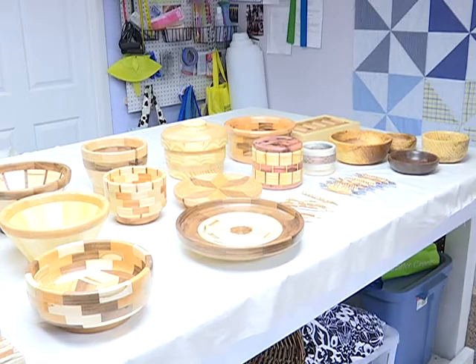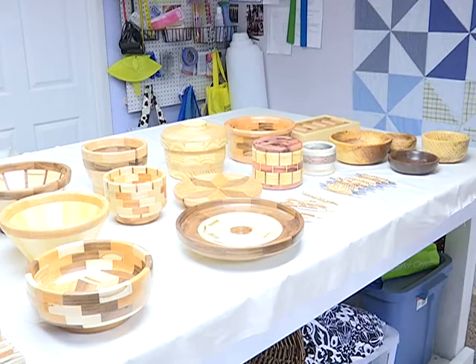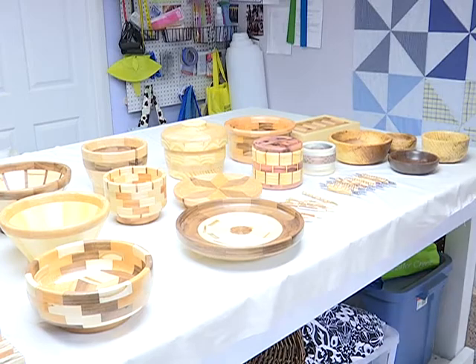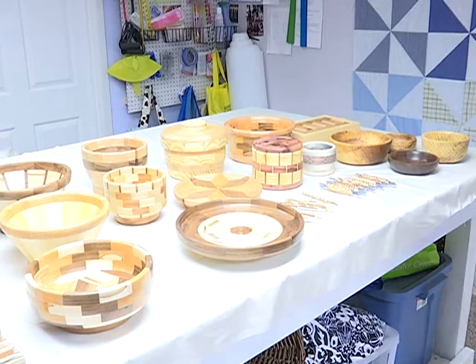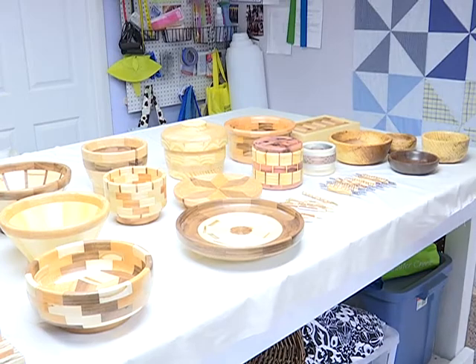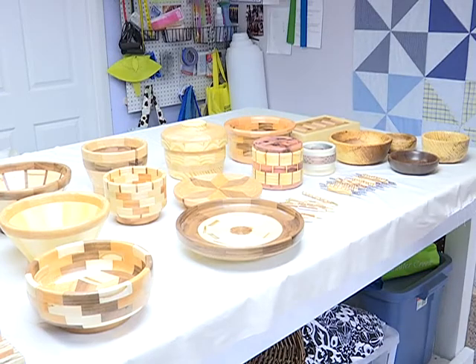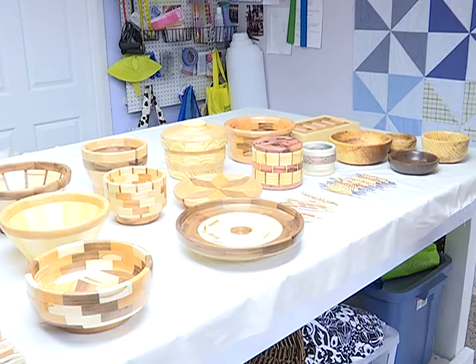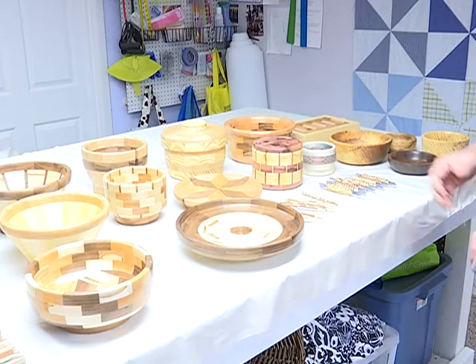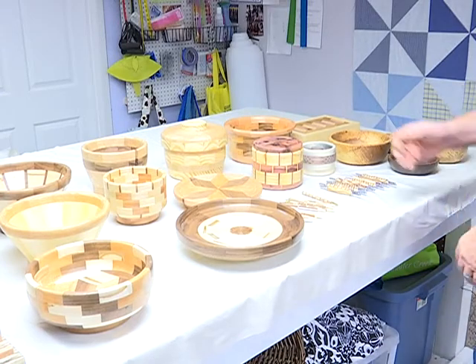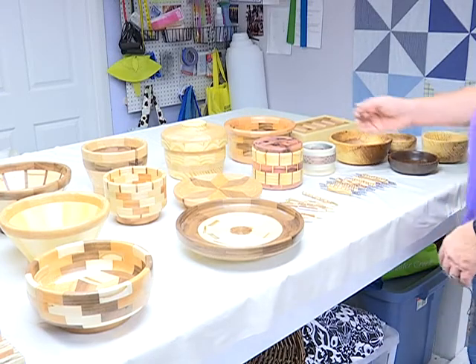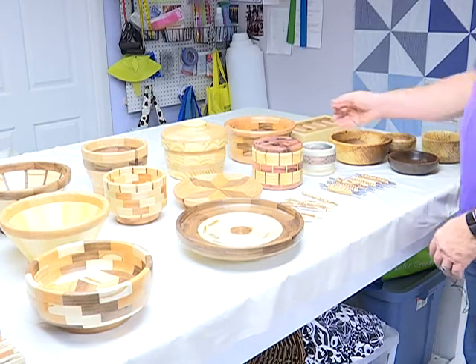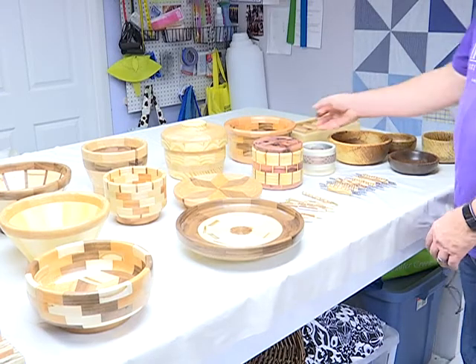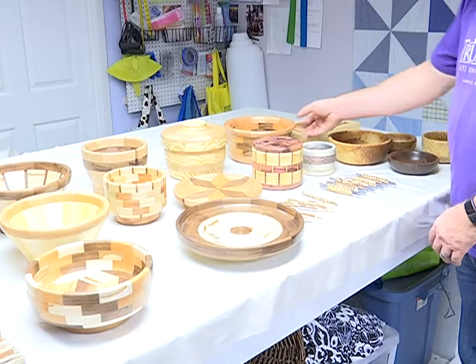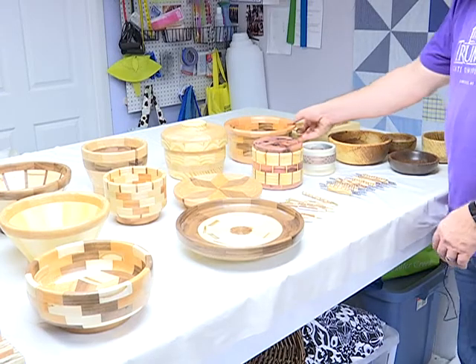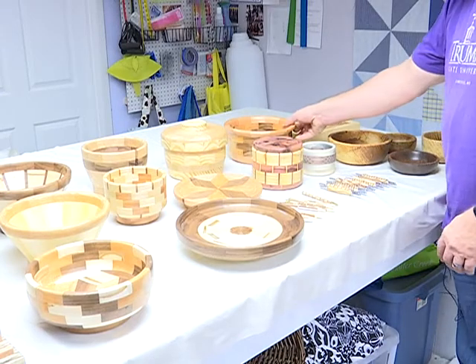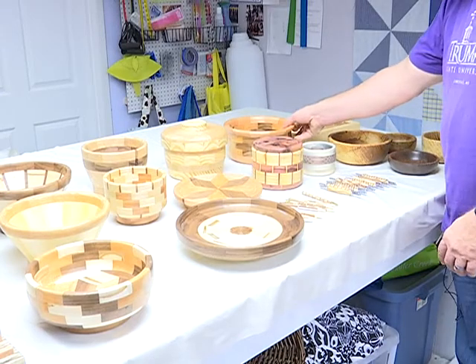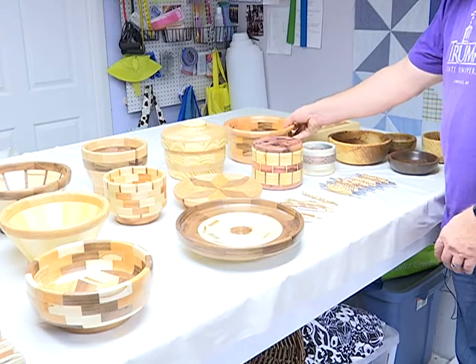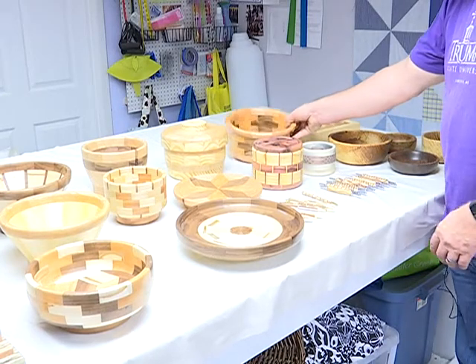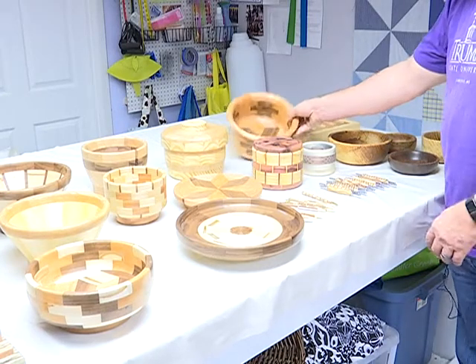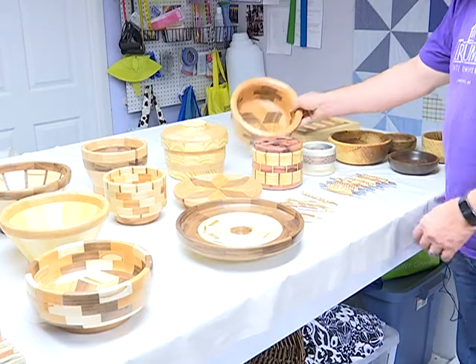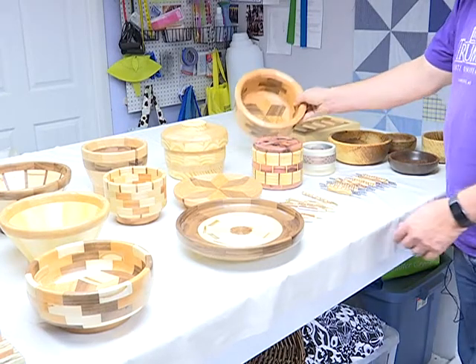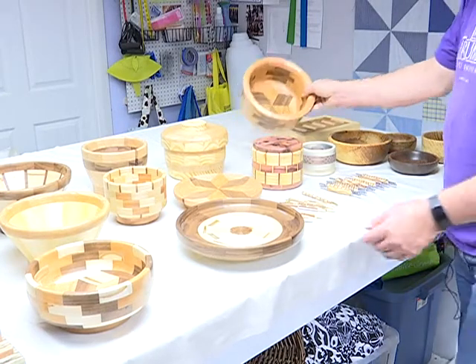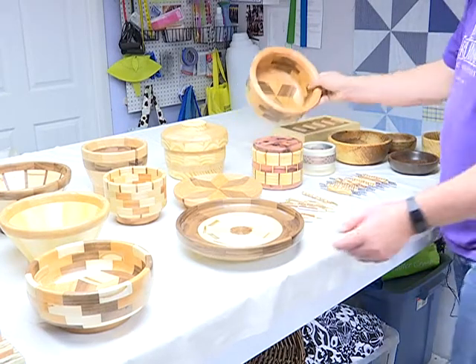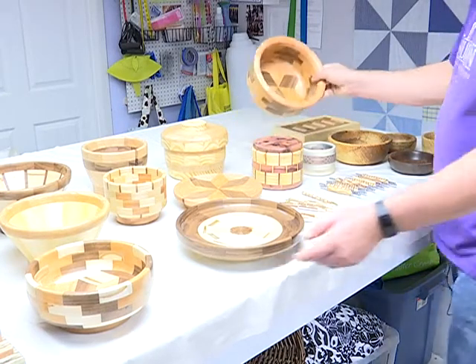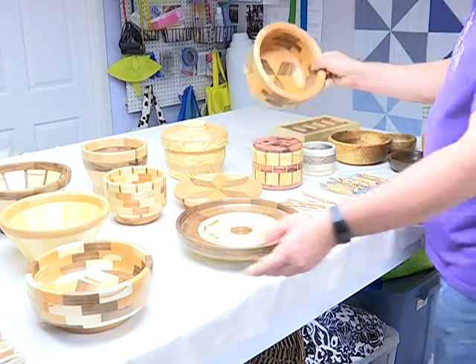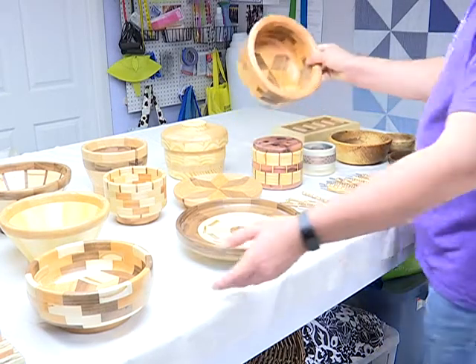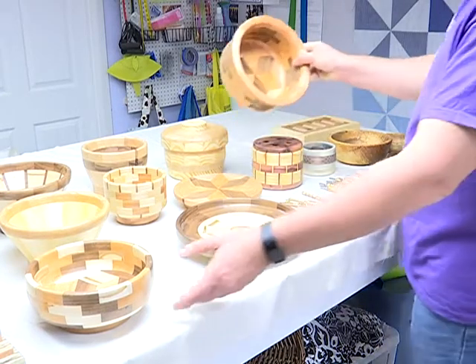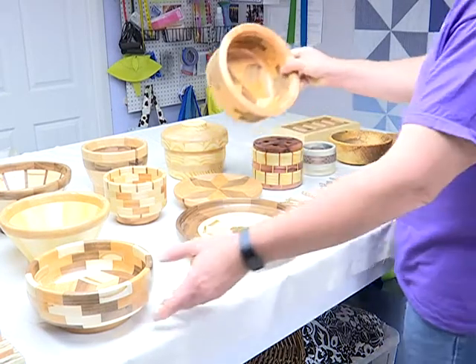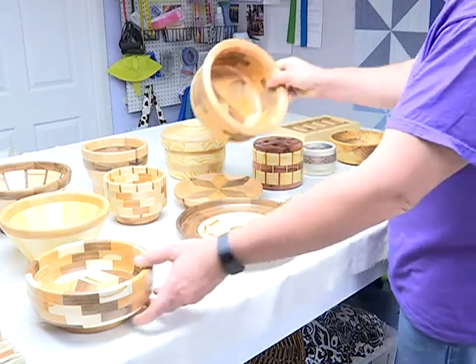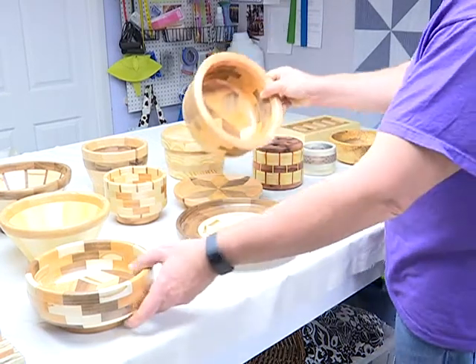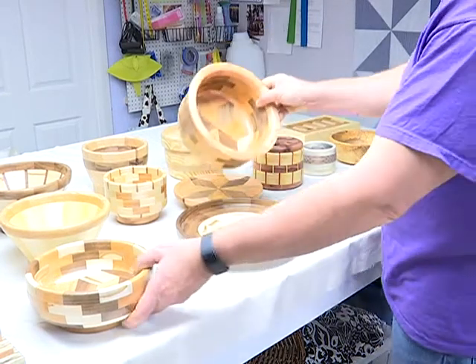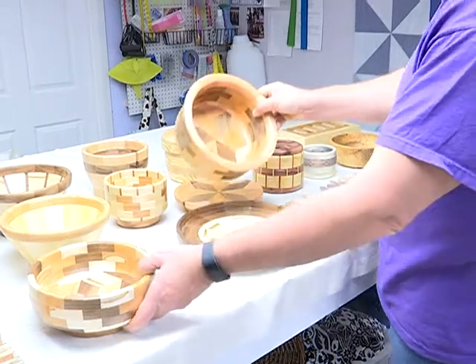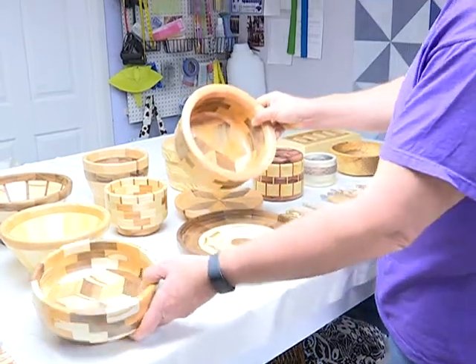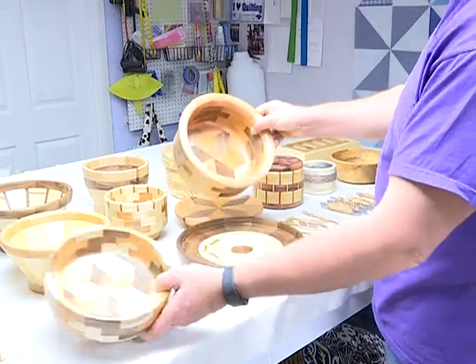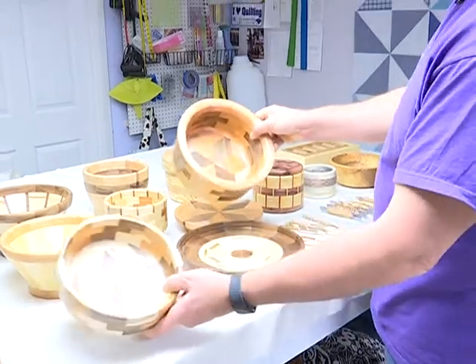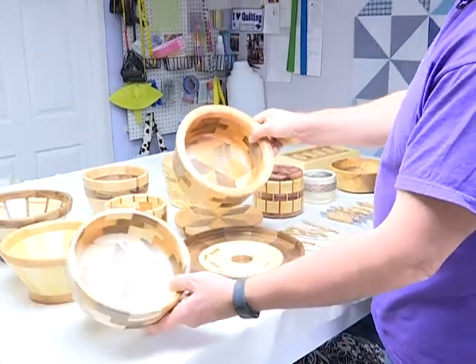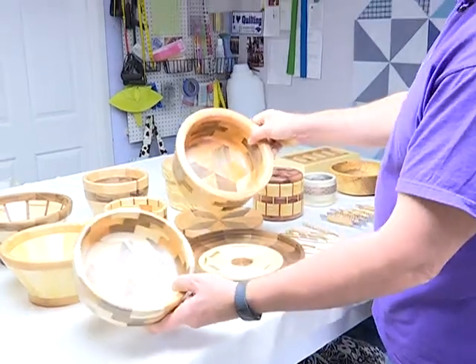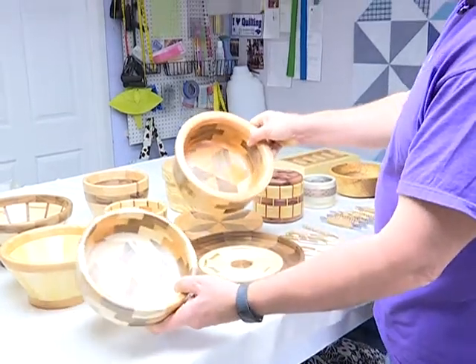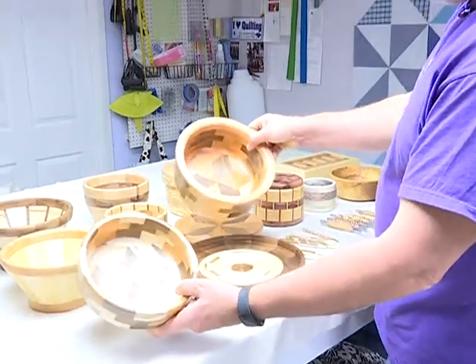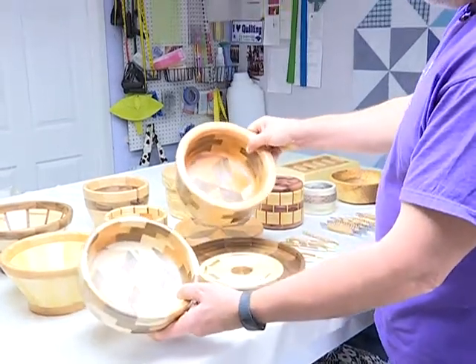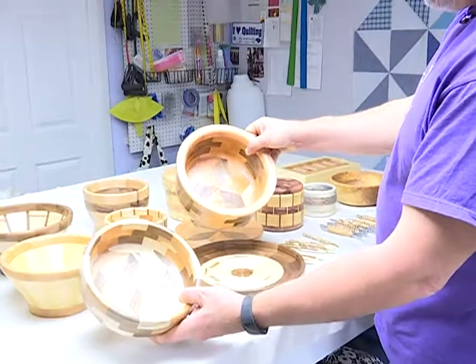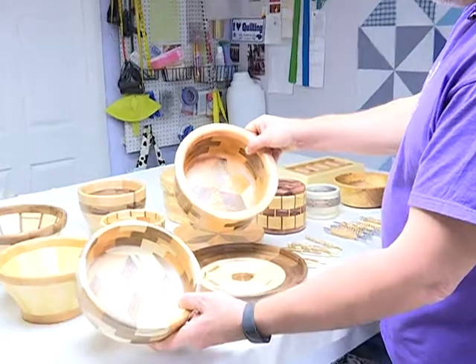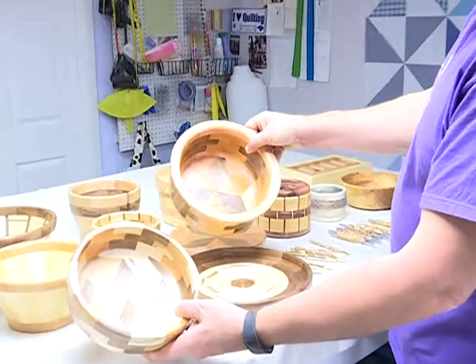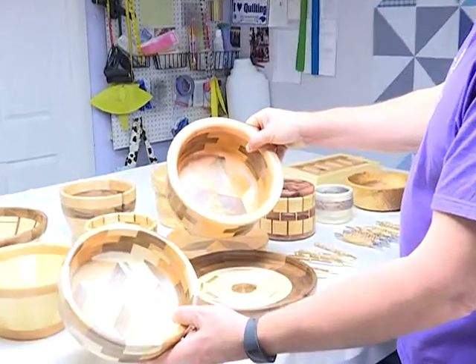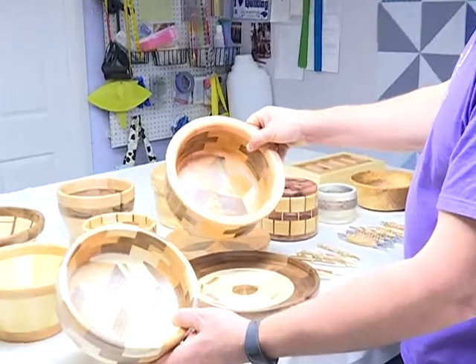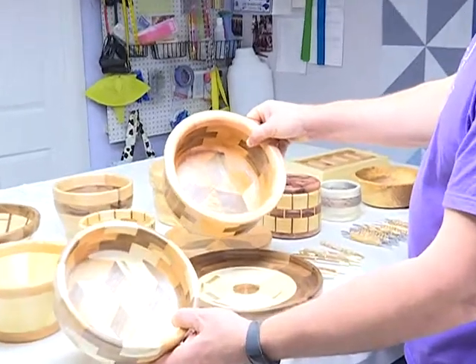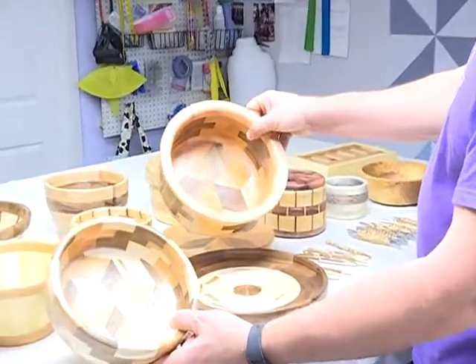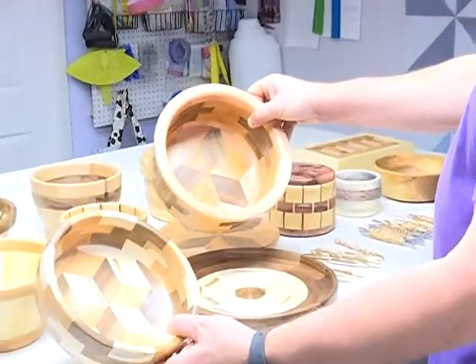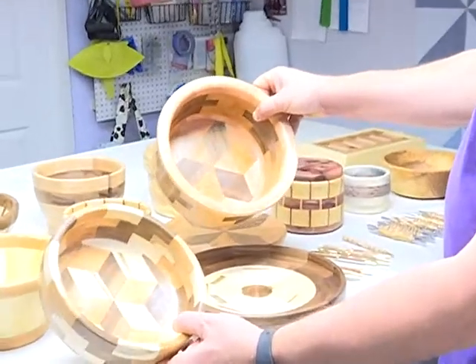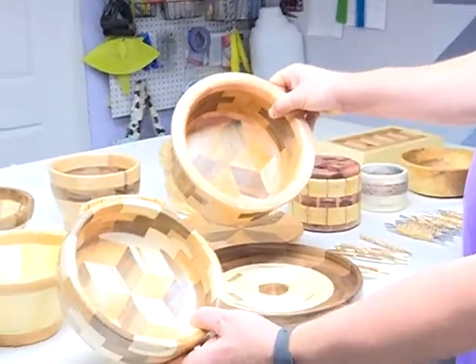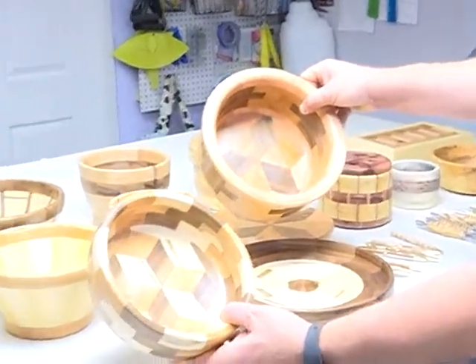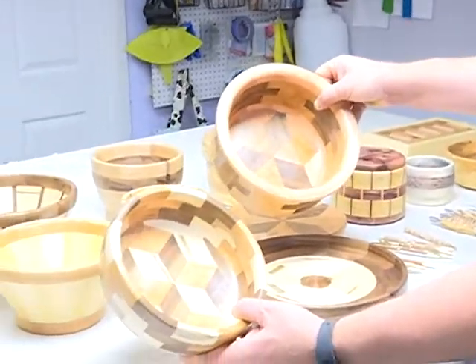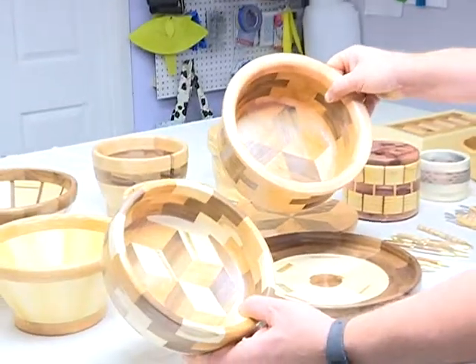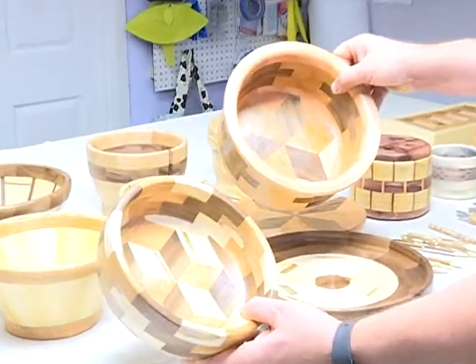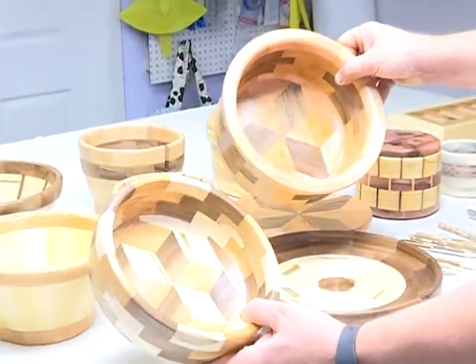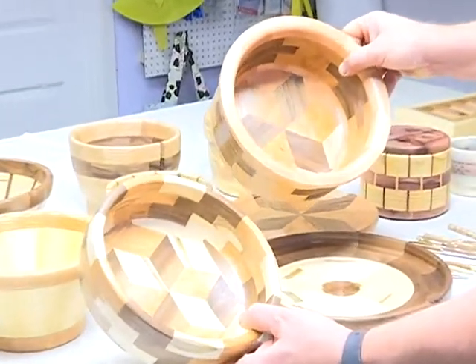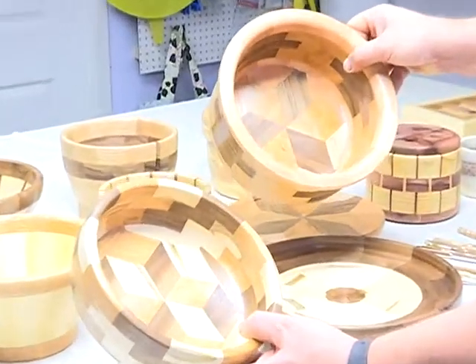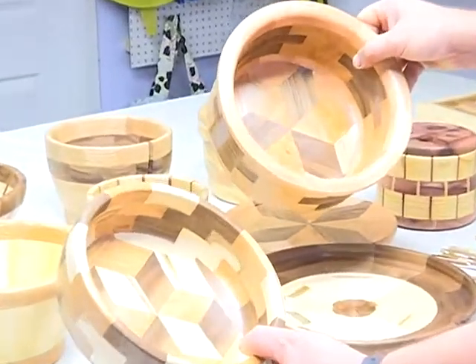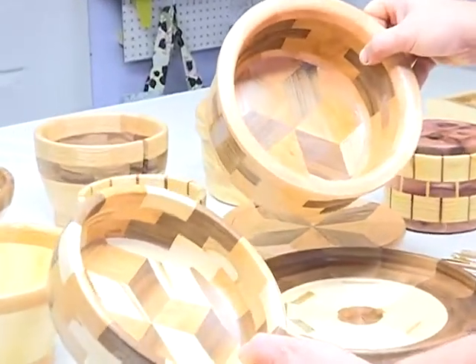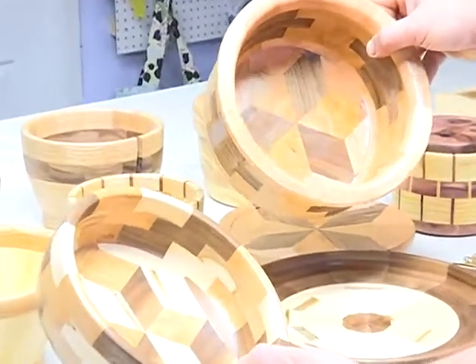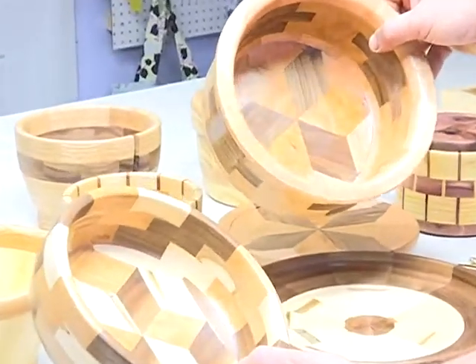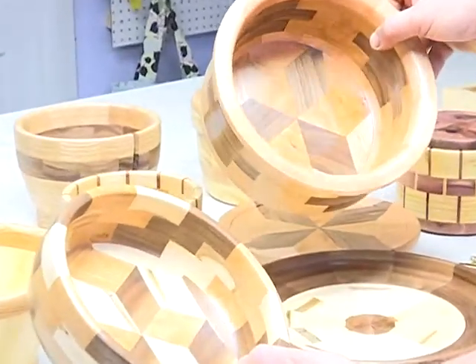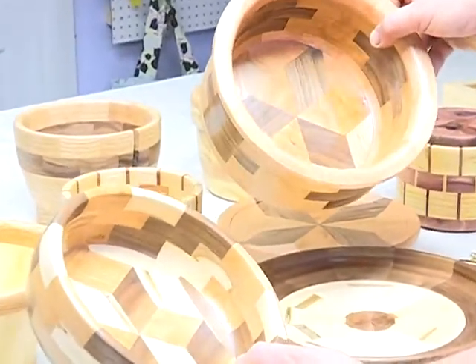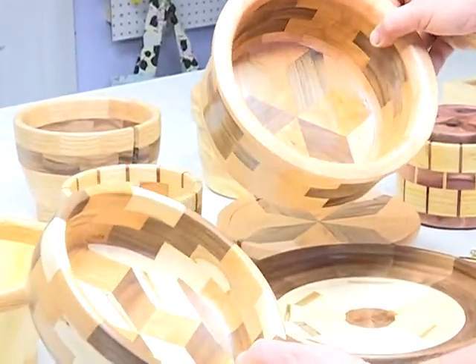The bowl I'm proudest of is either this one or this one. These two are both stars, quilt patterns. Two people,